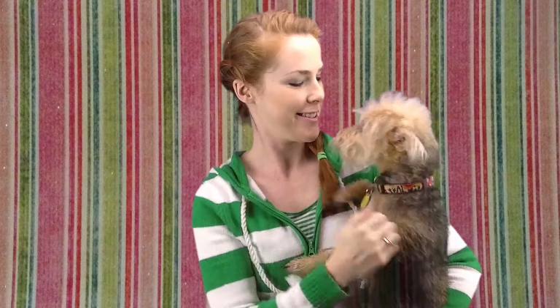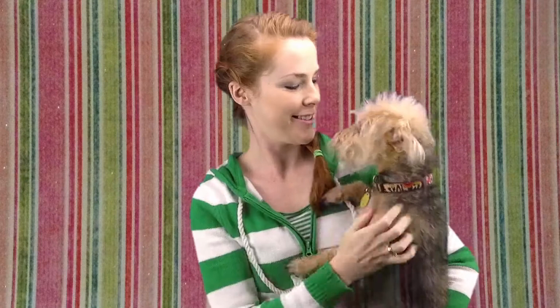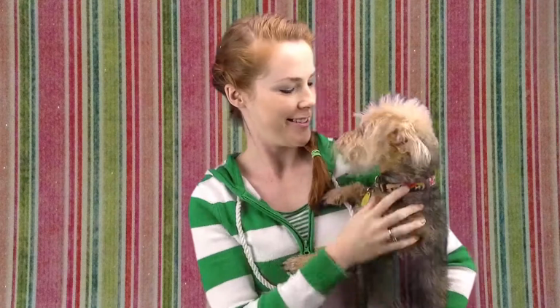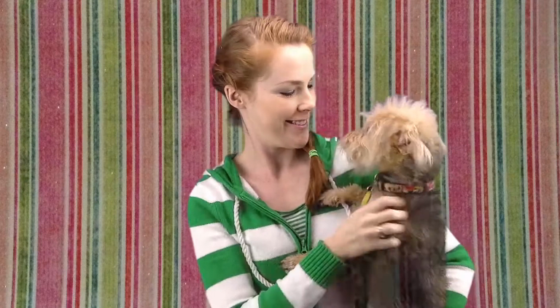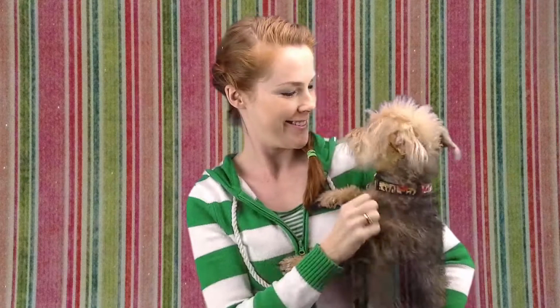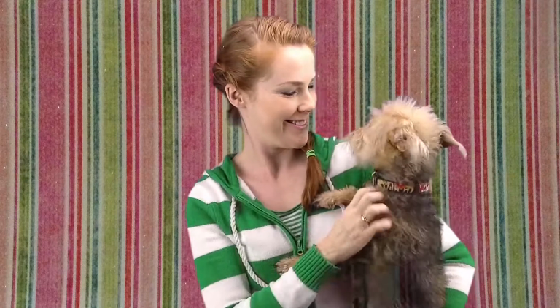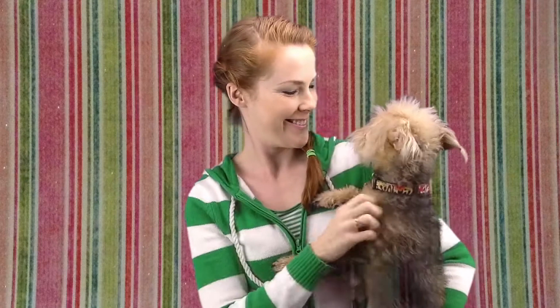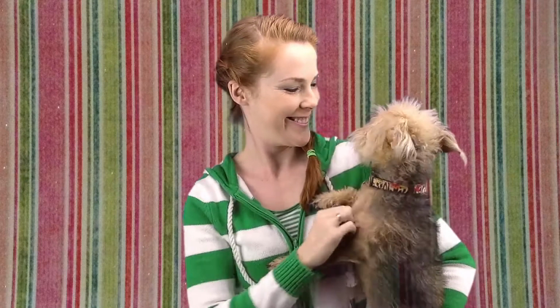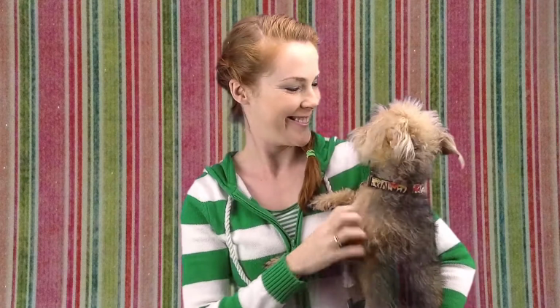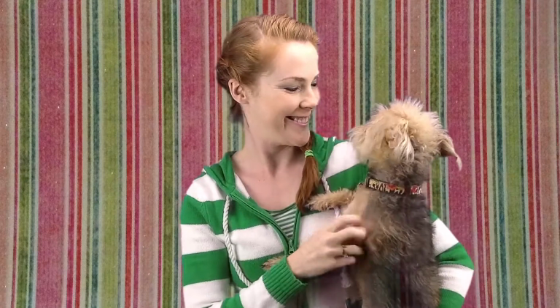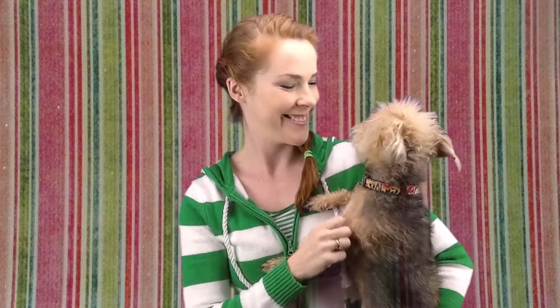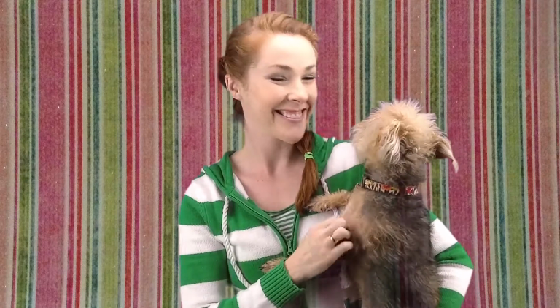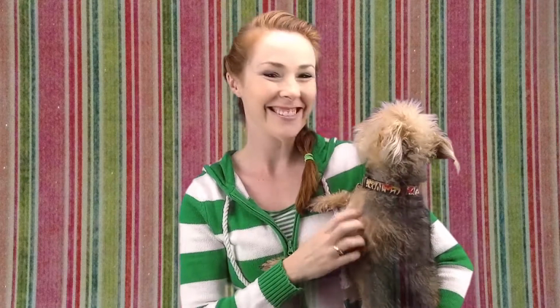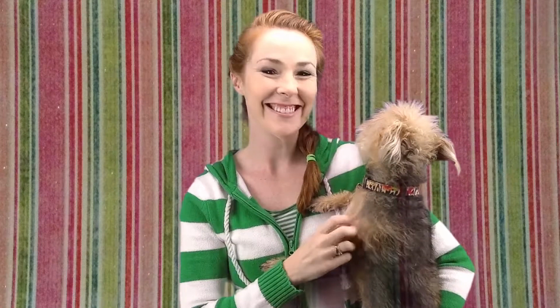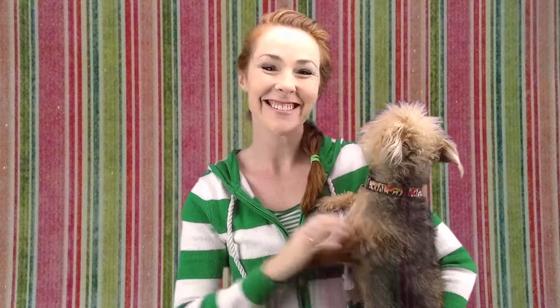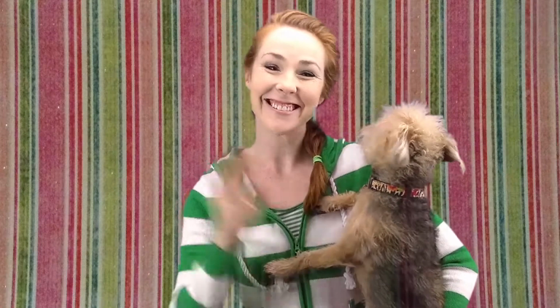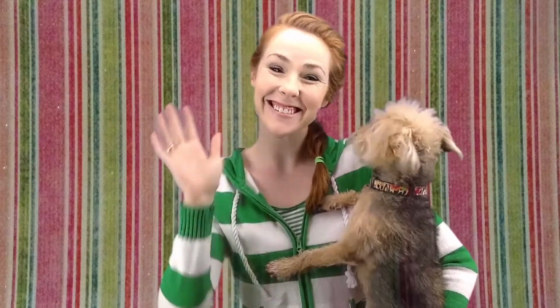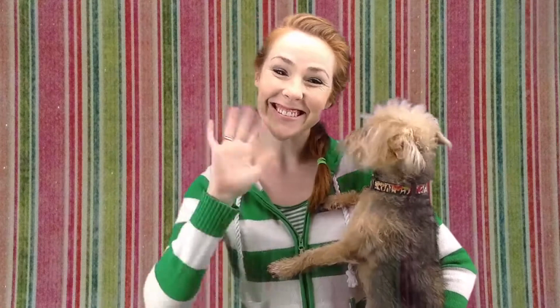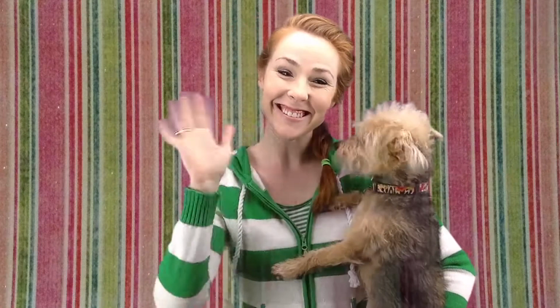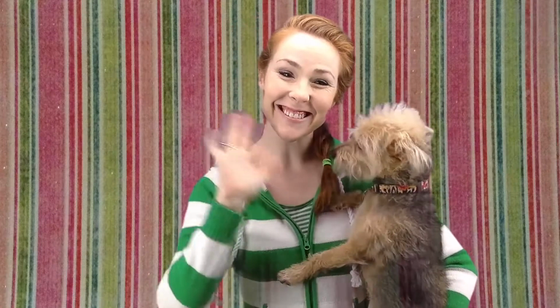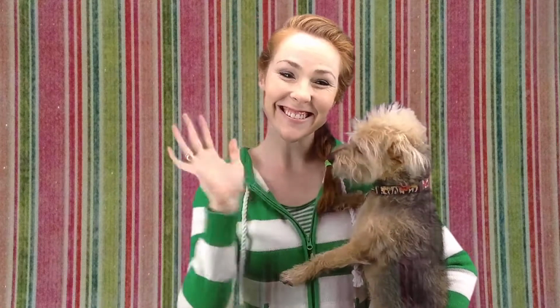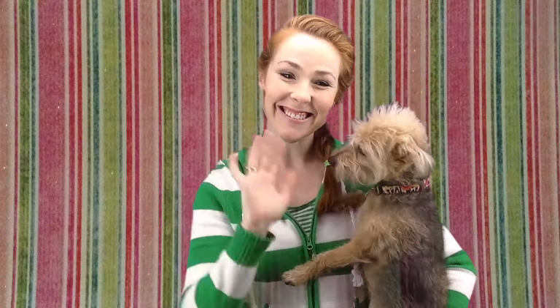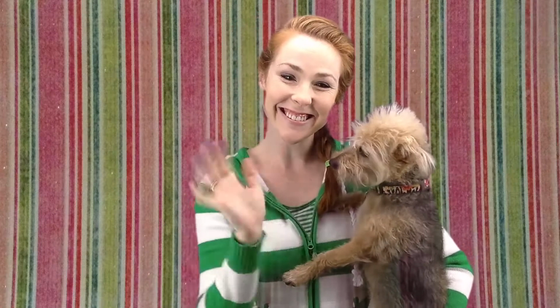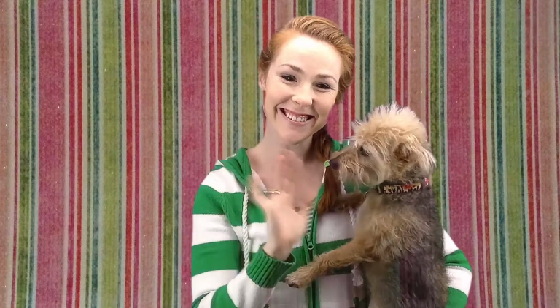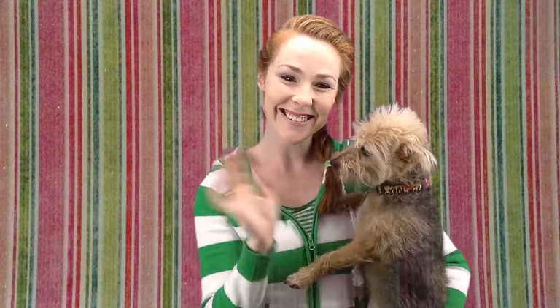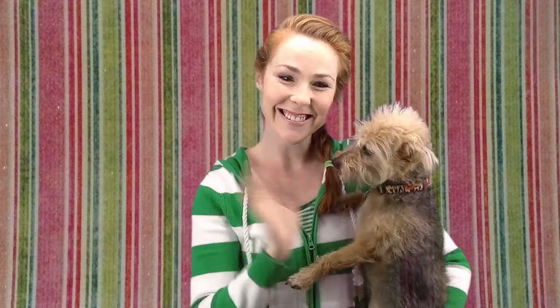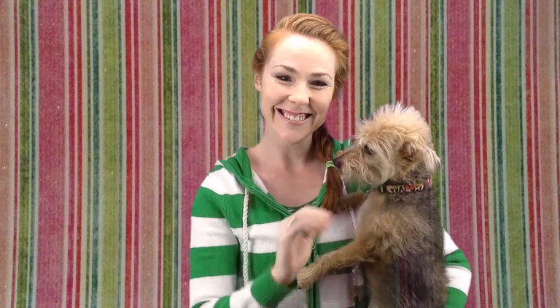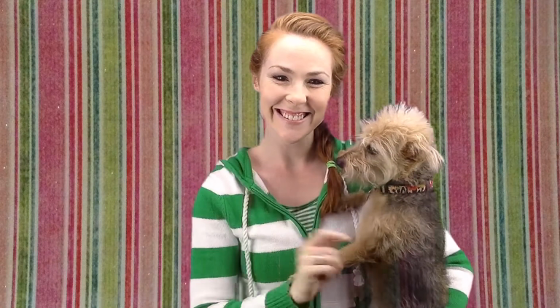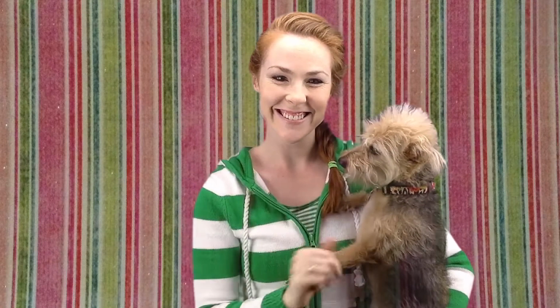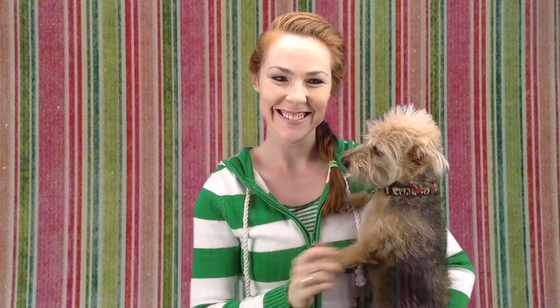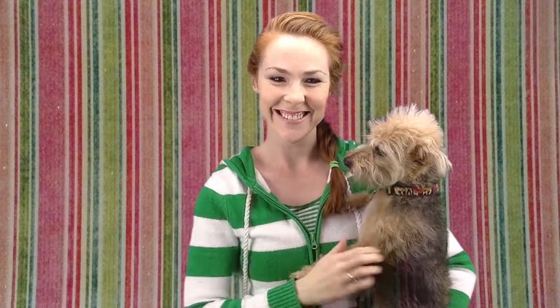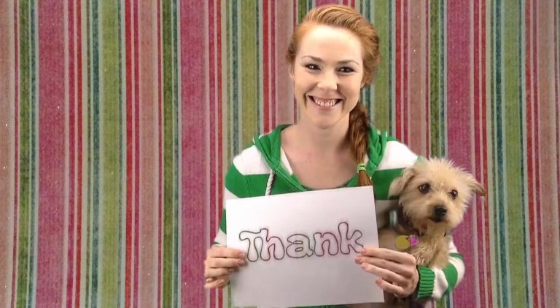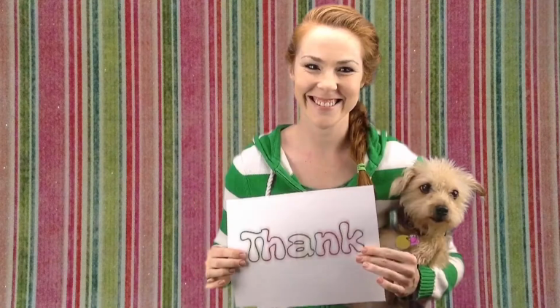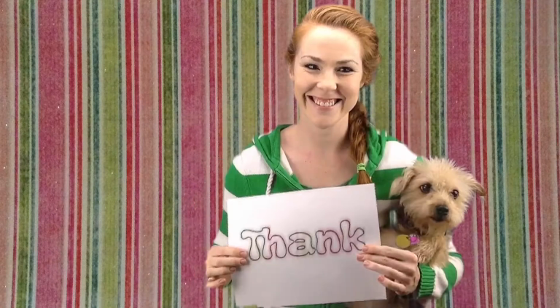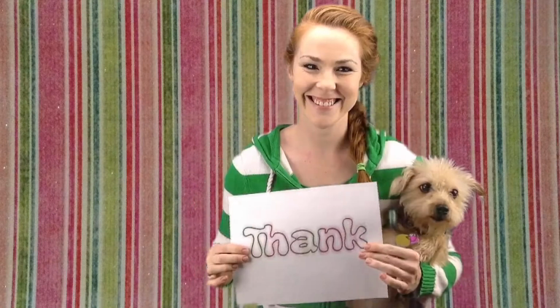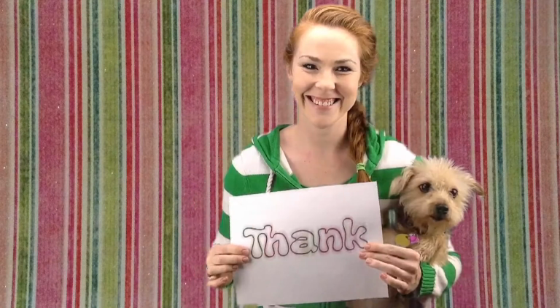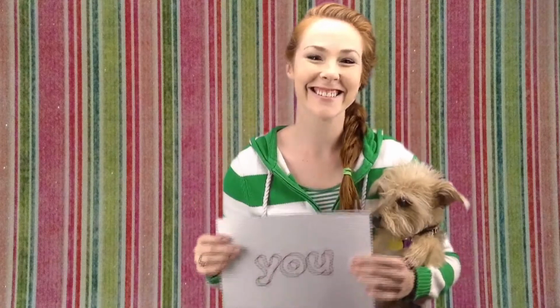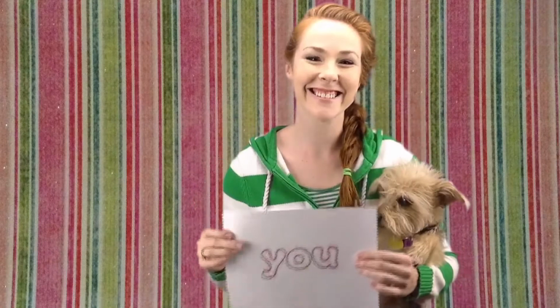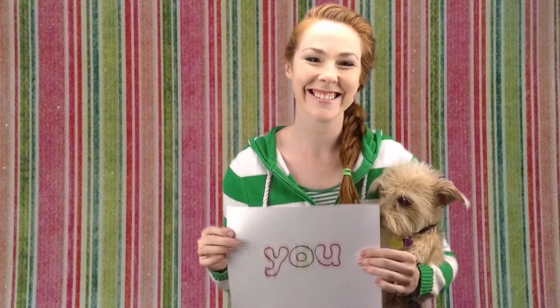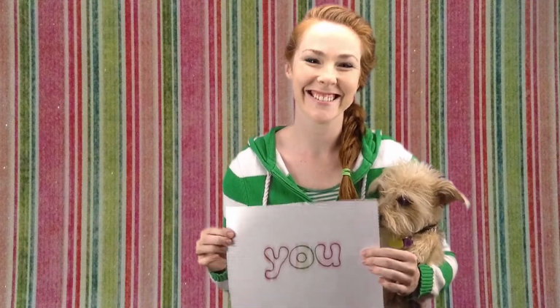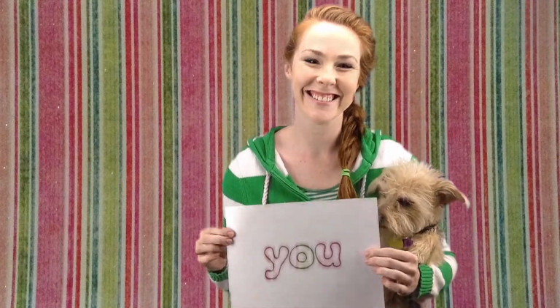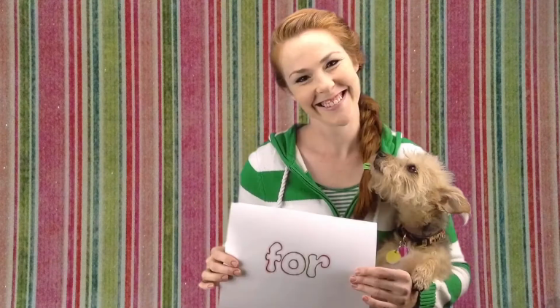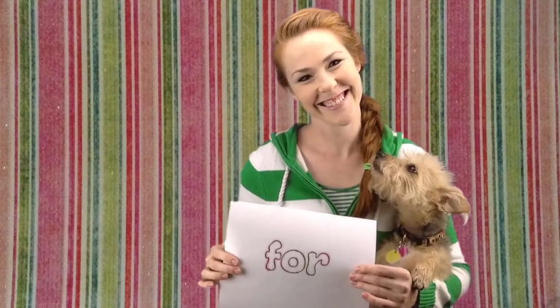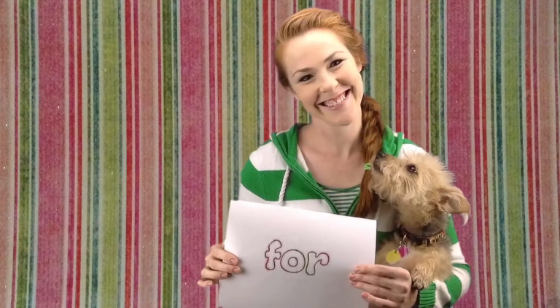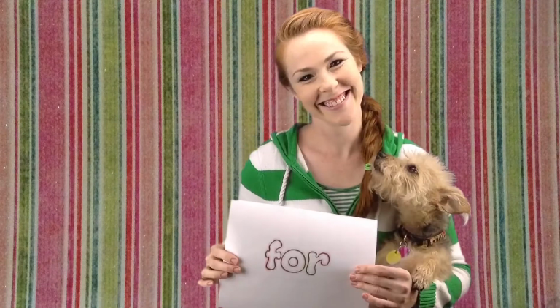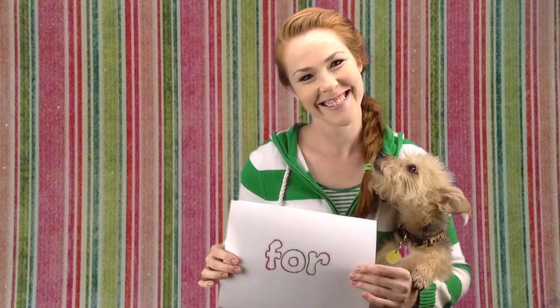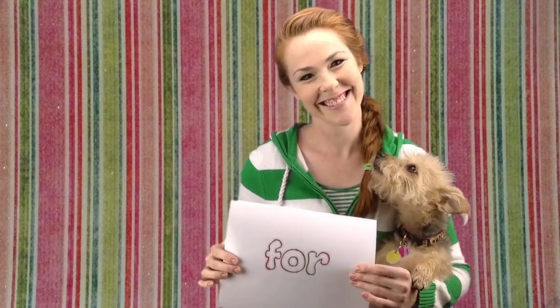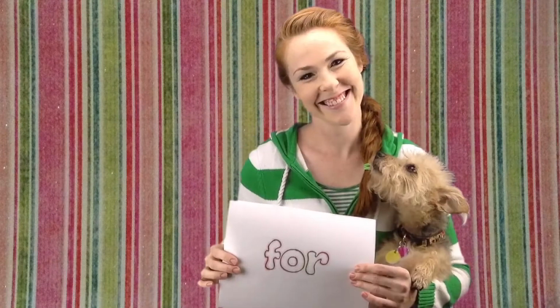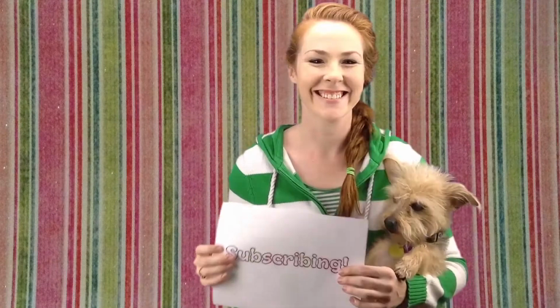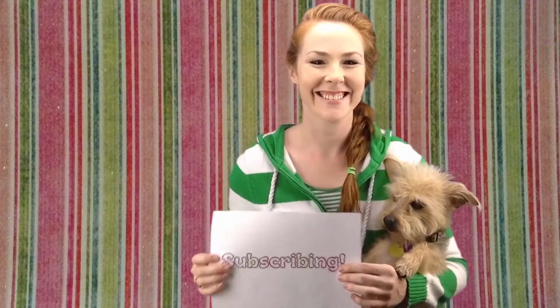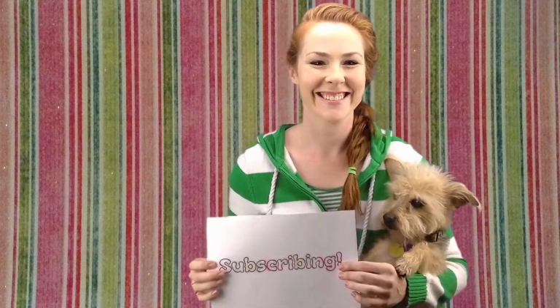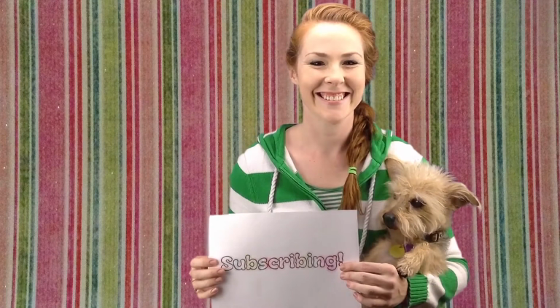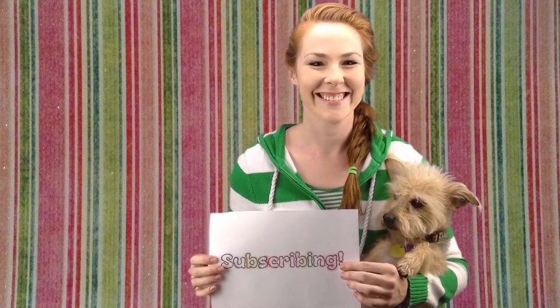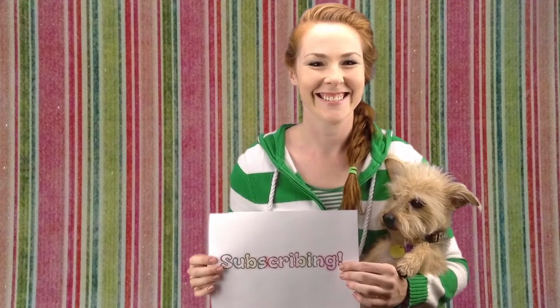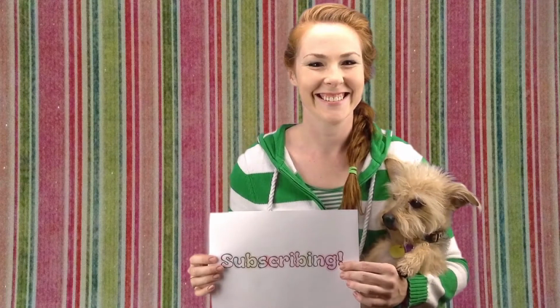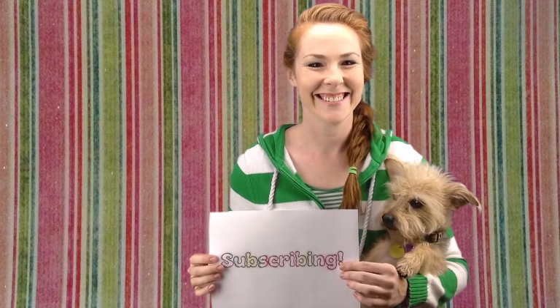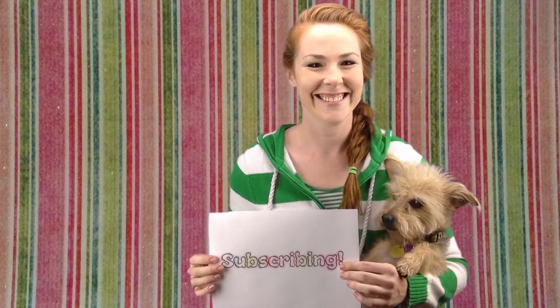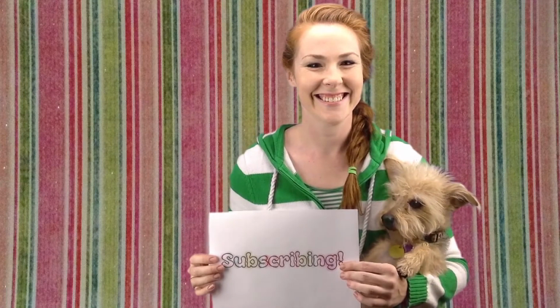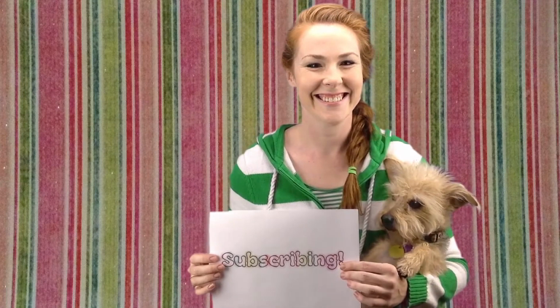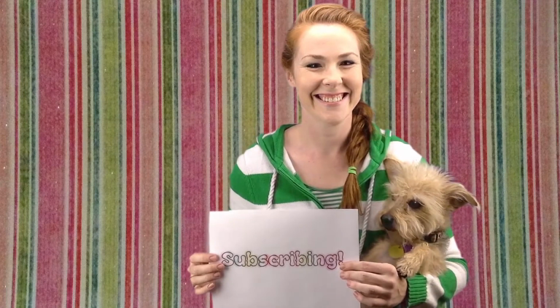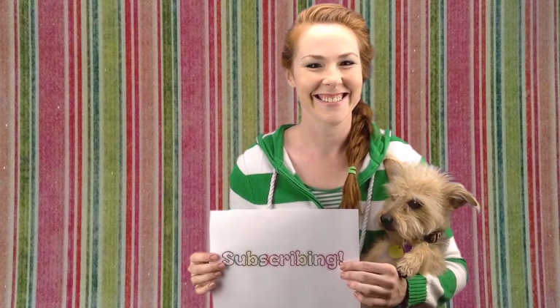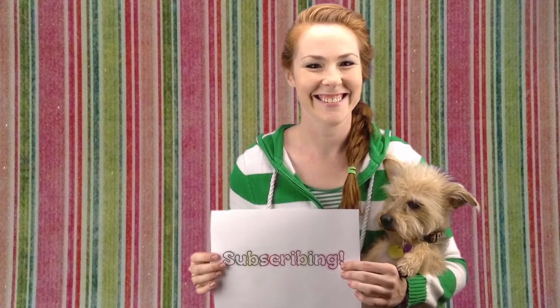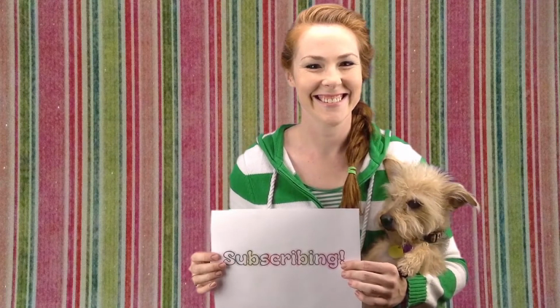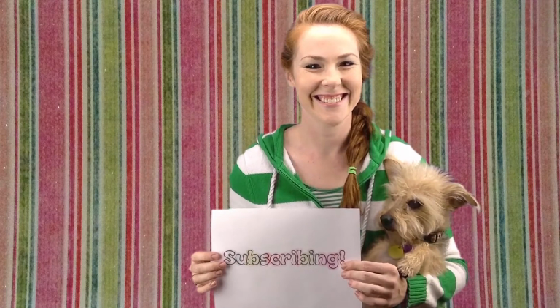Hey guys, it's me and Pookie, and we just want to say thank you for subscribing. Woohoo!